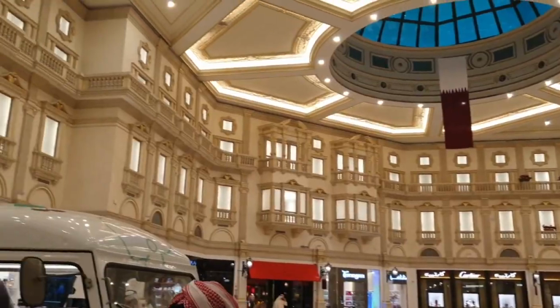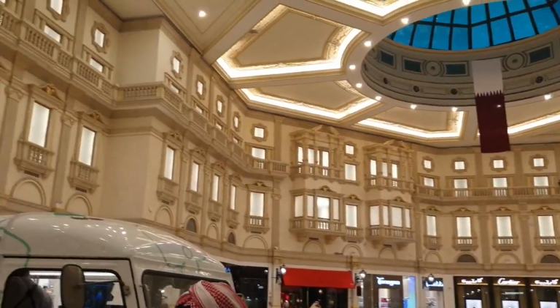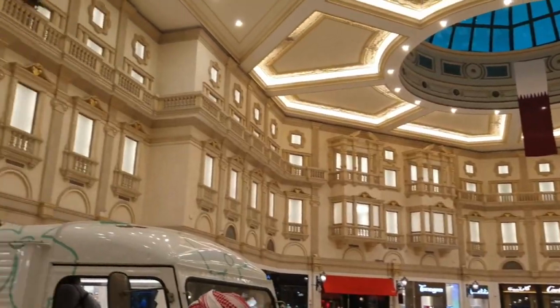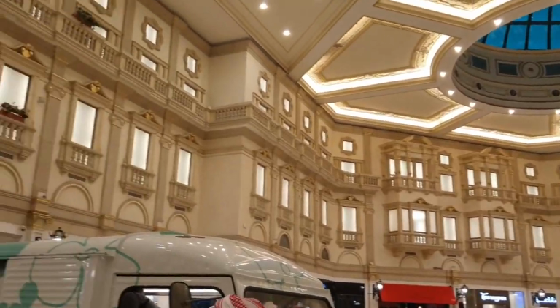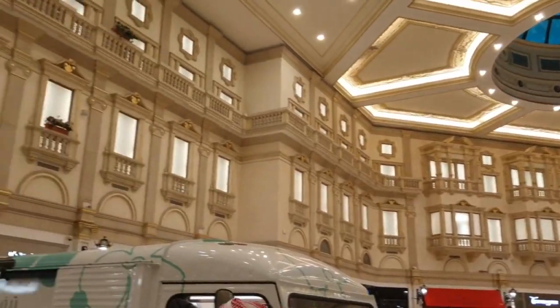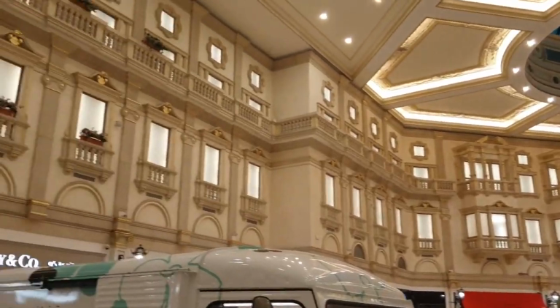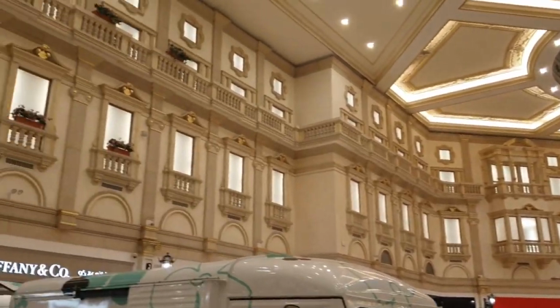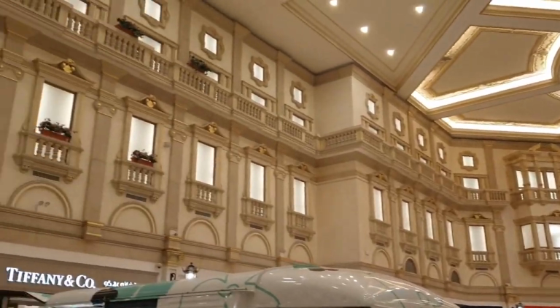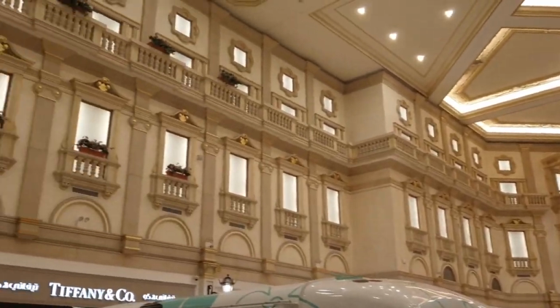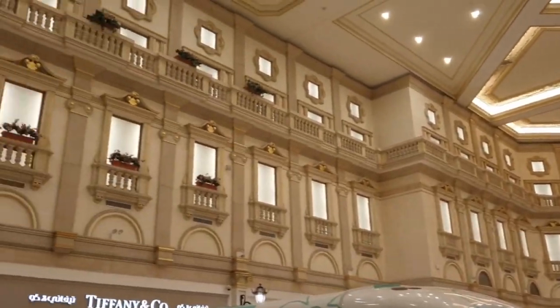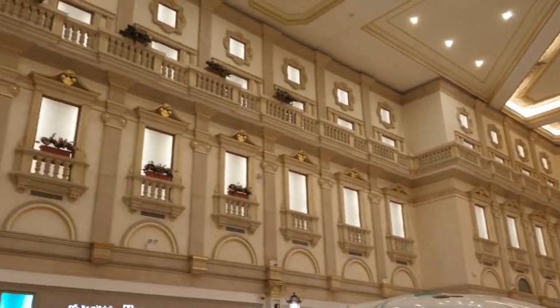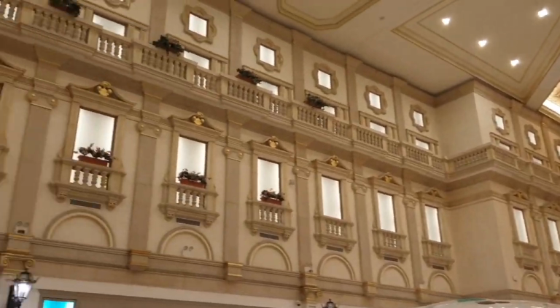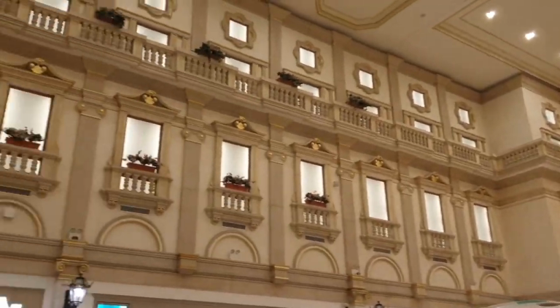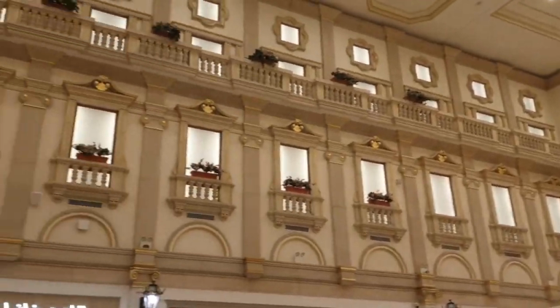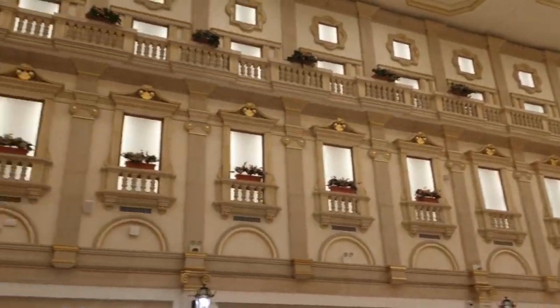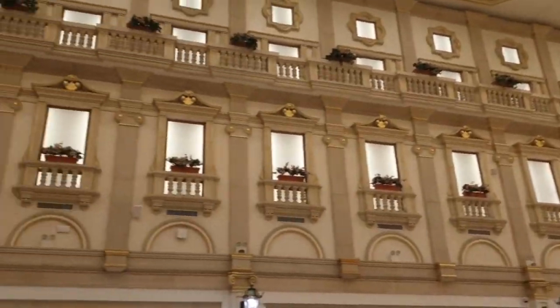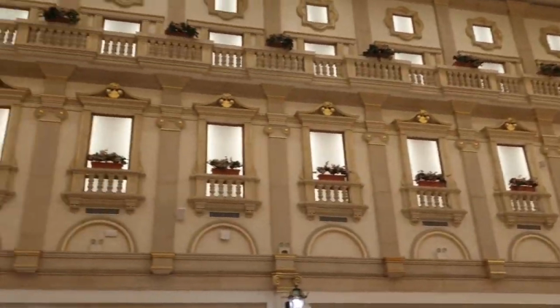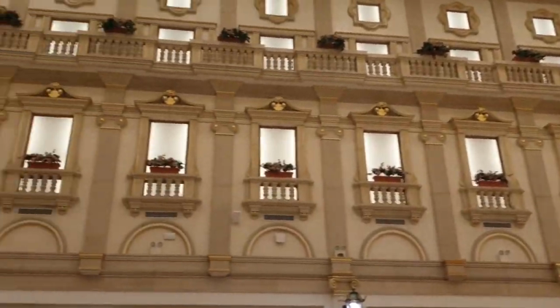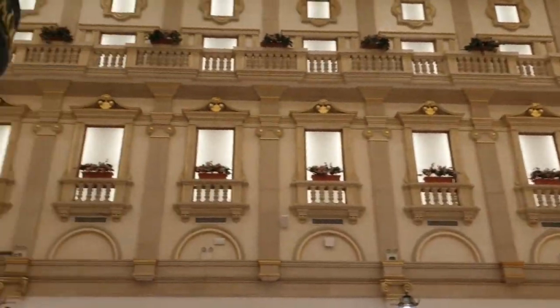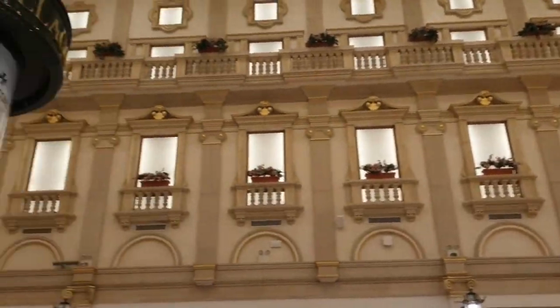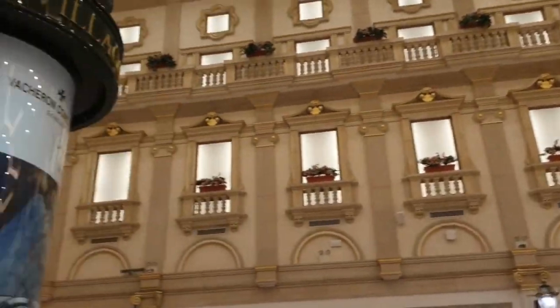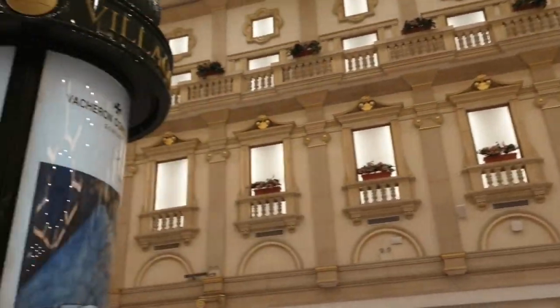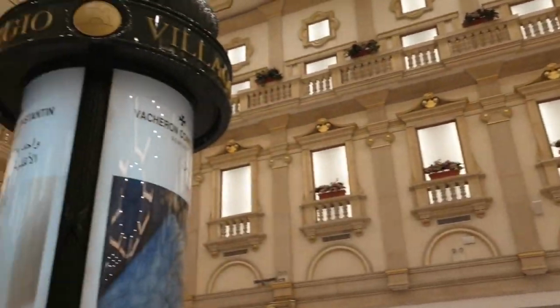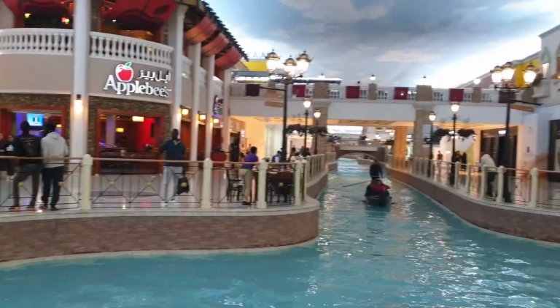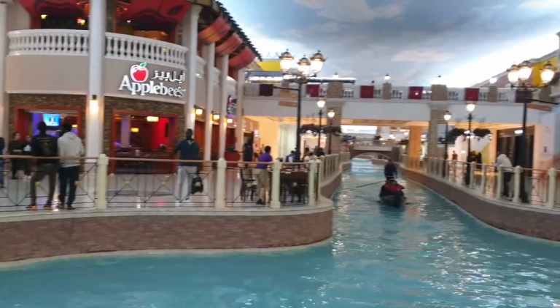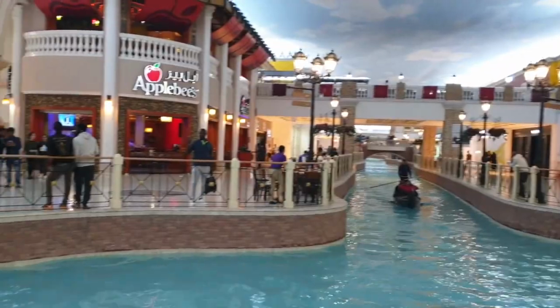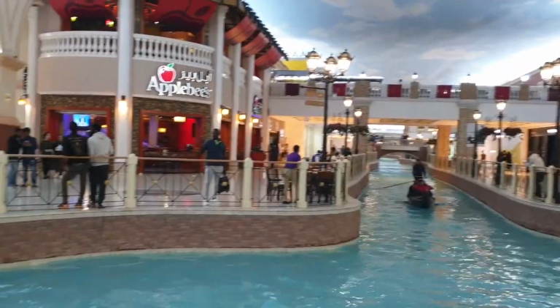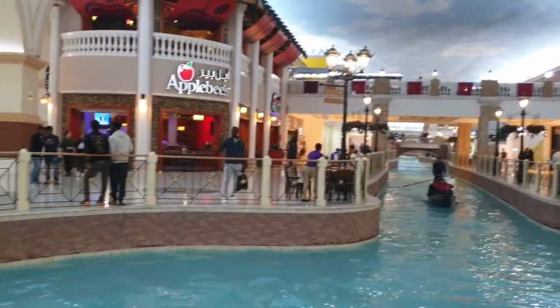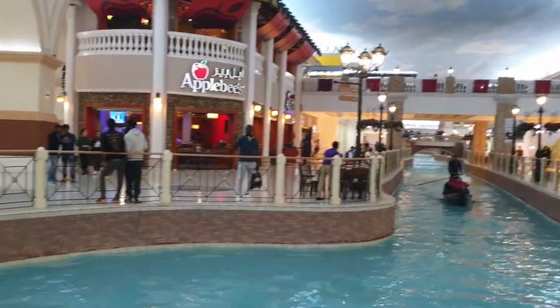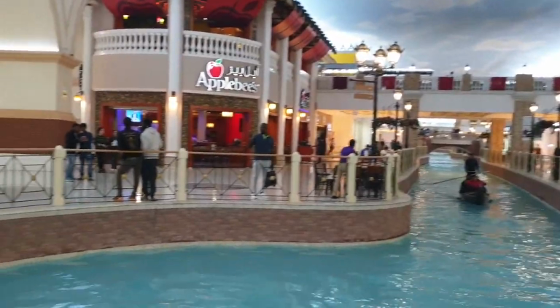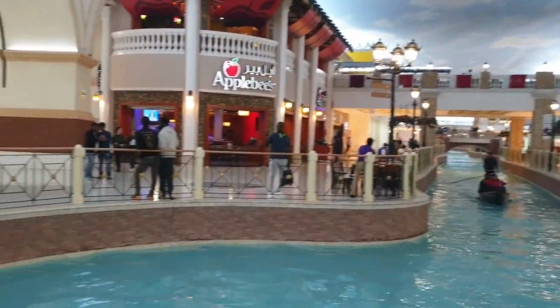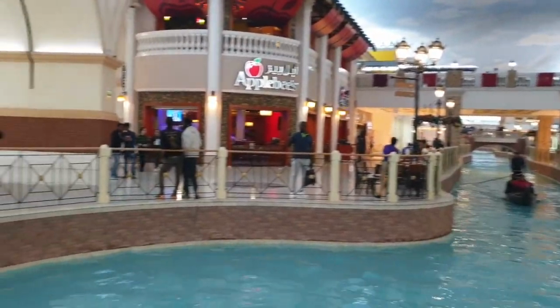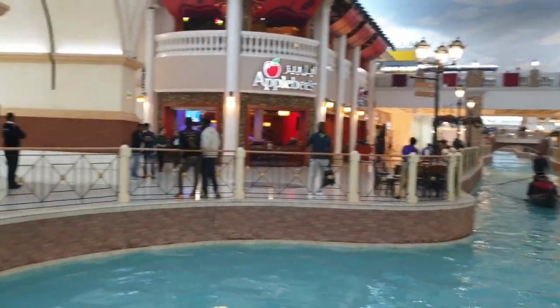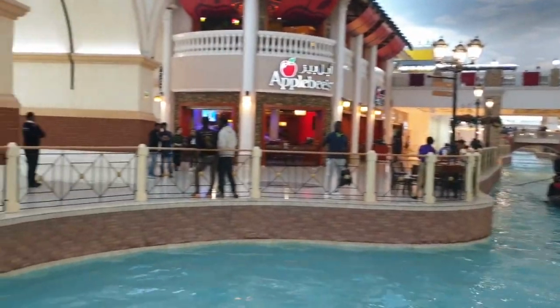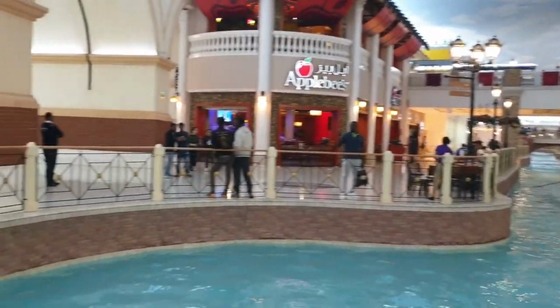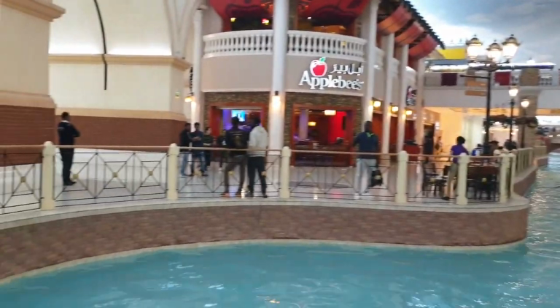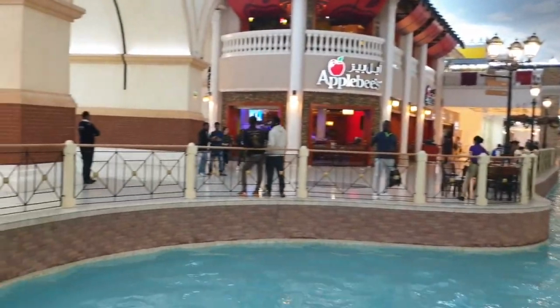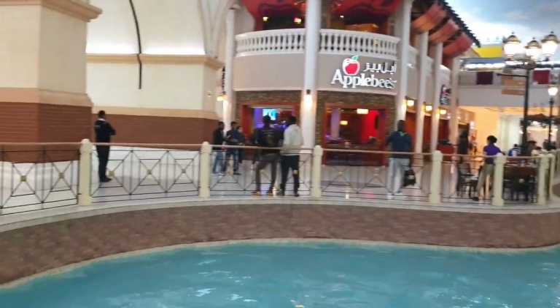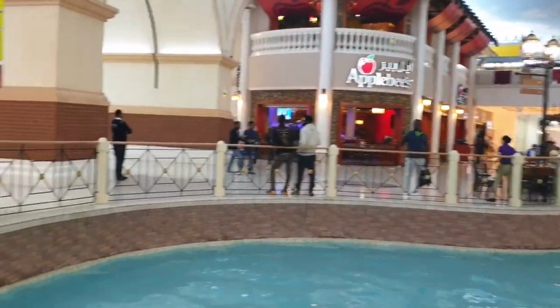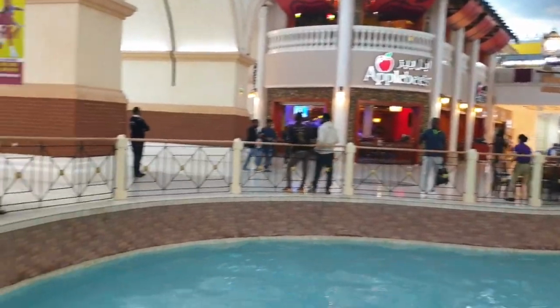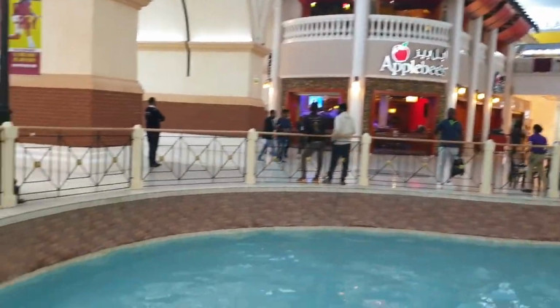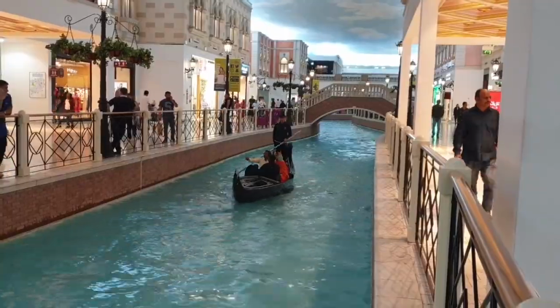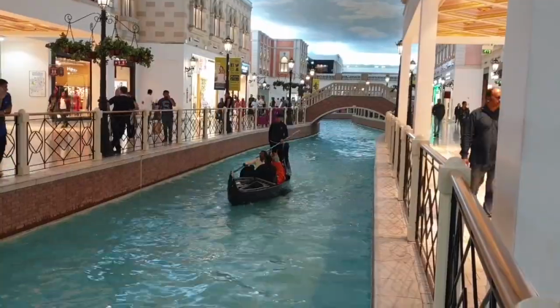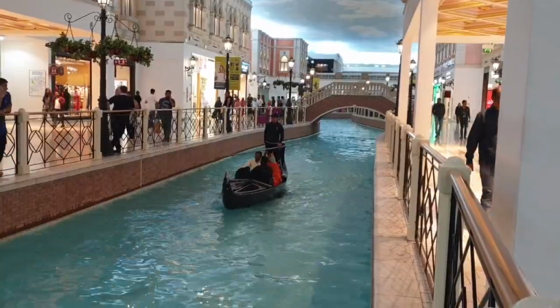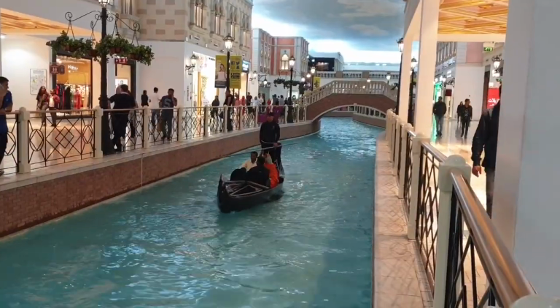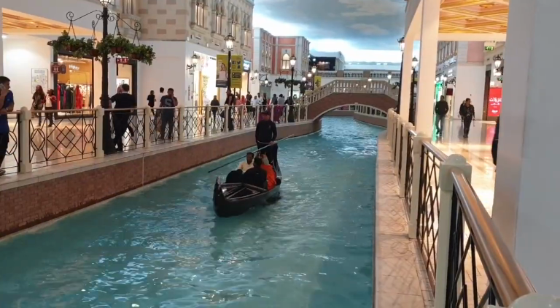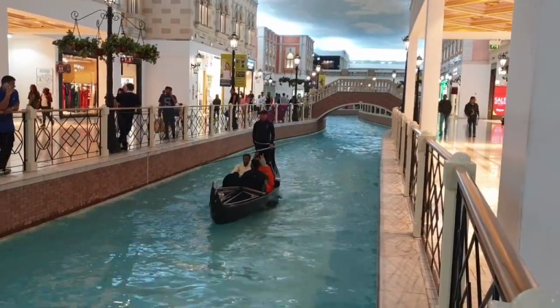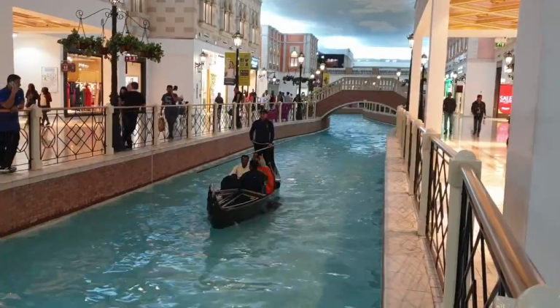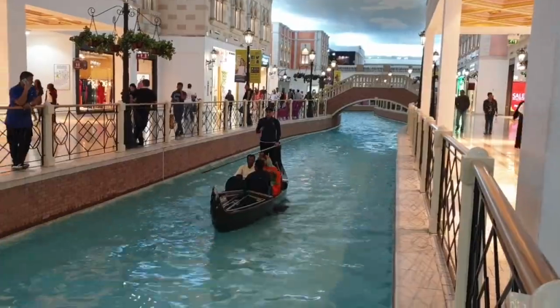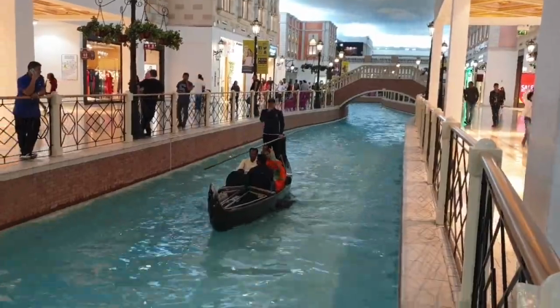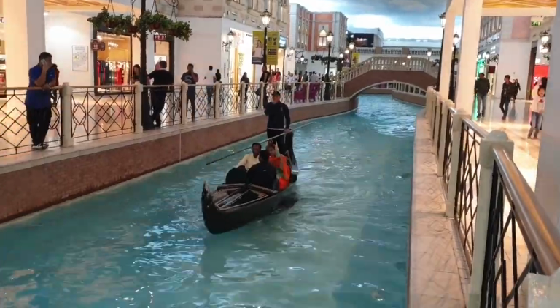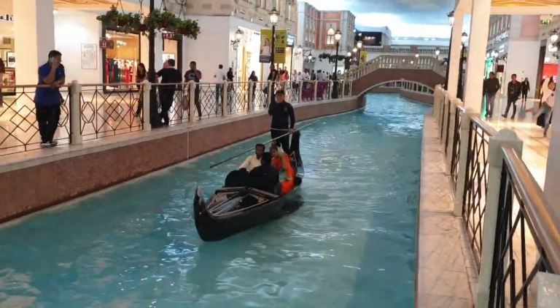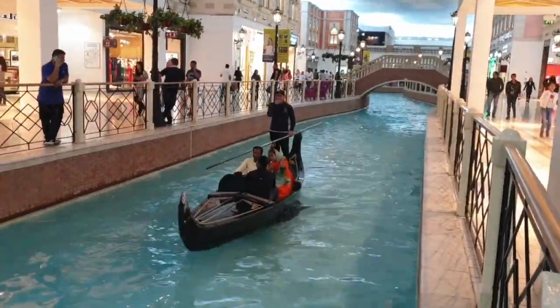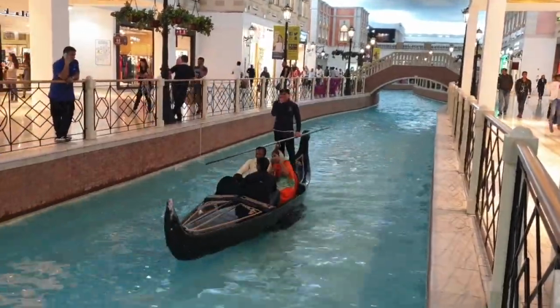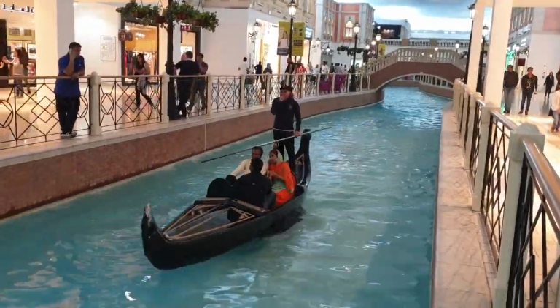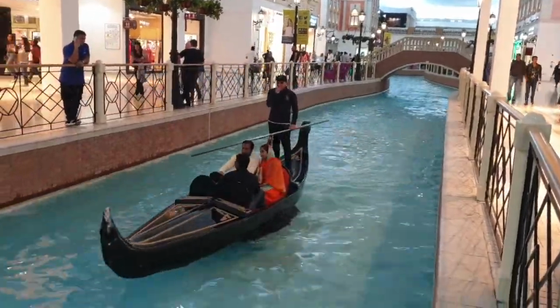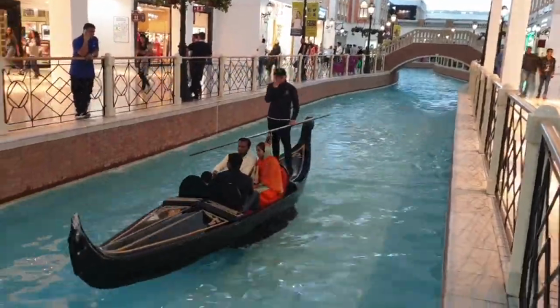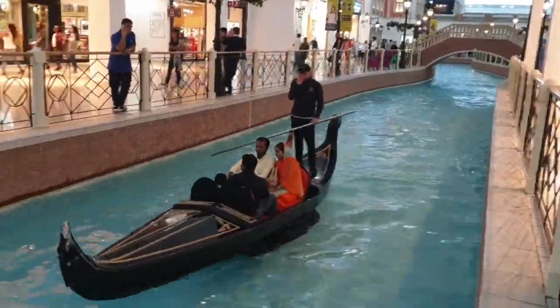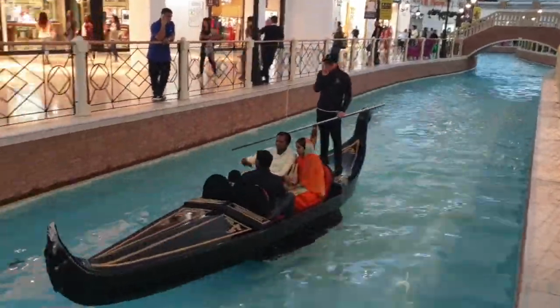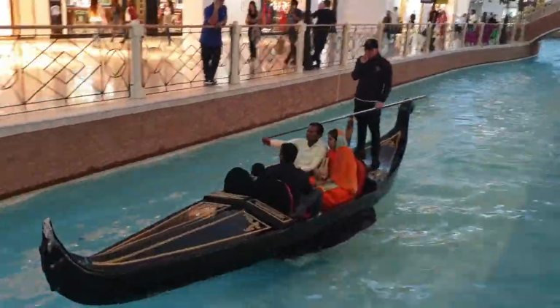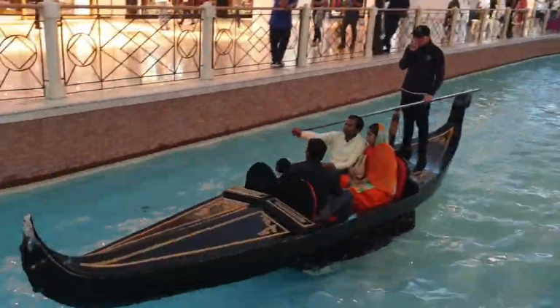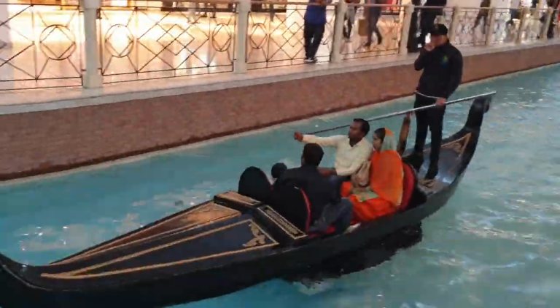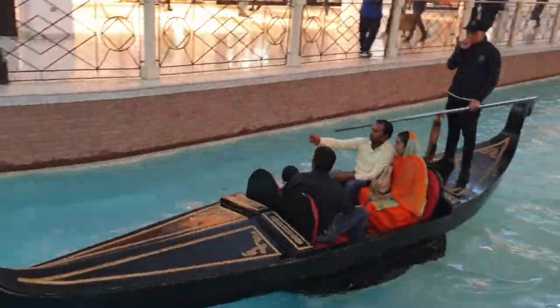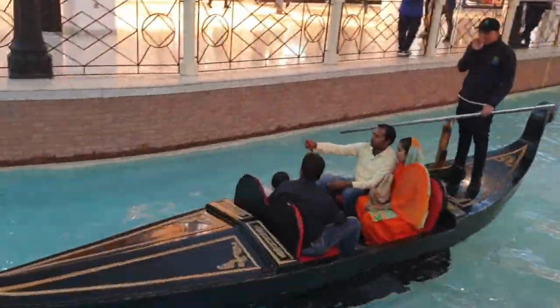Inside, the interiors are Italian-themed. It also has a 150-meter-long indoor canal with a gondola ride.